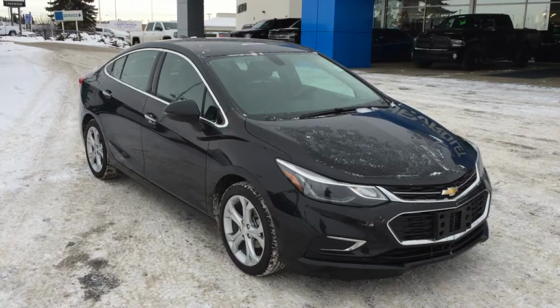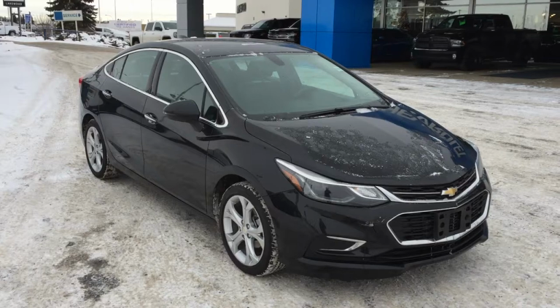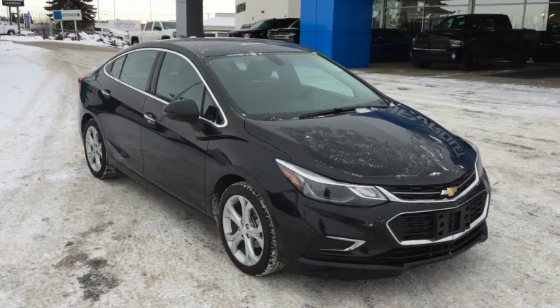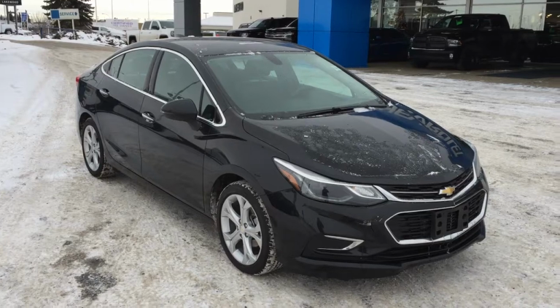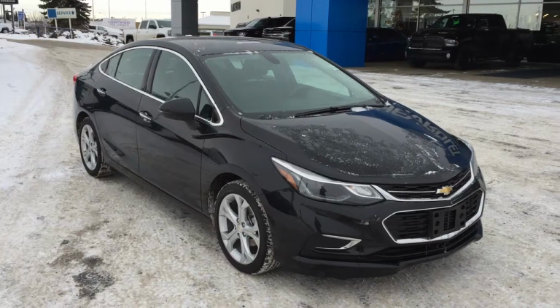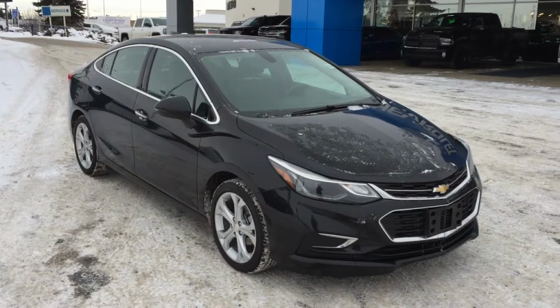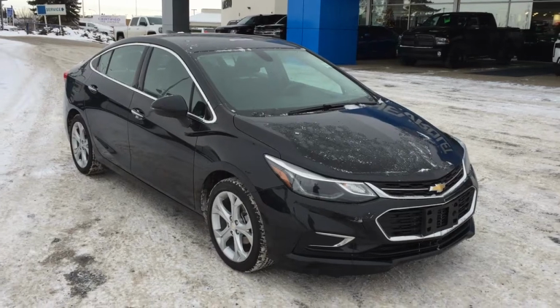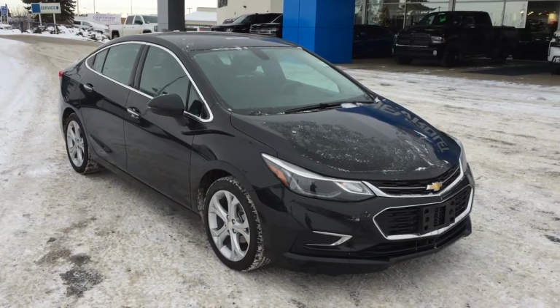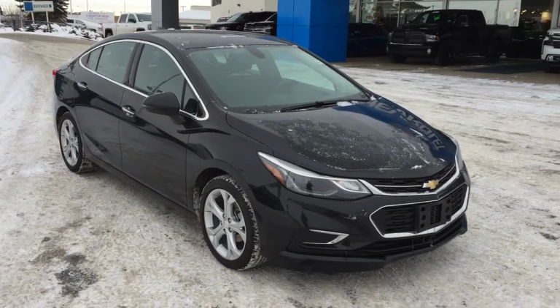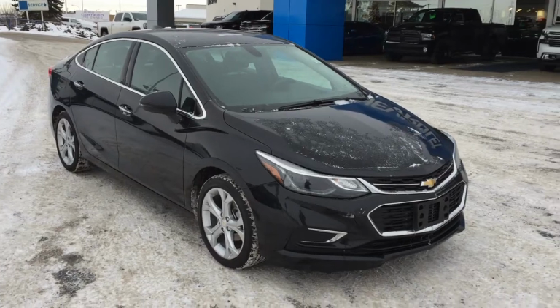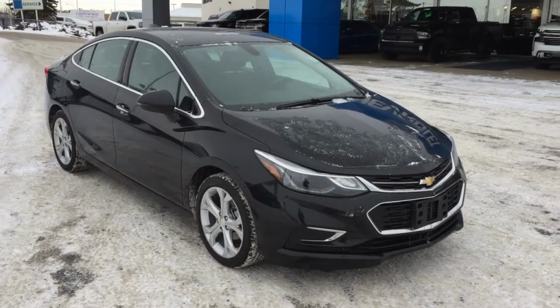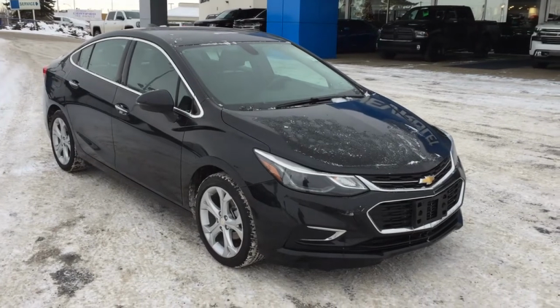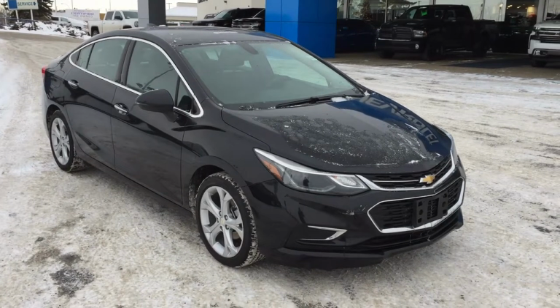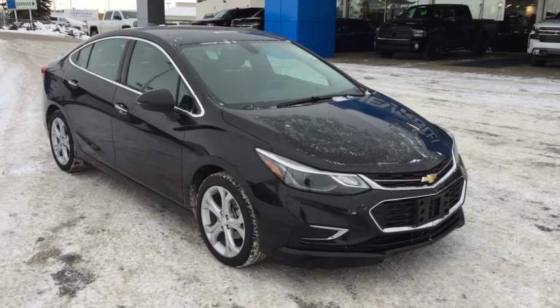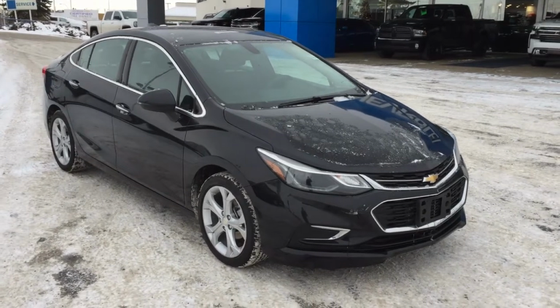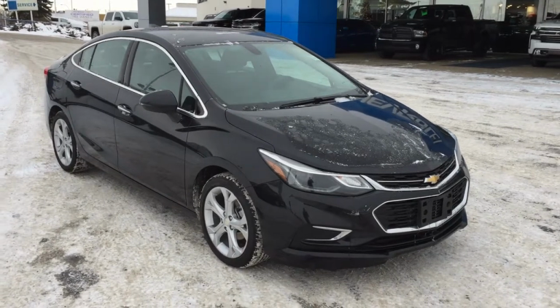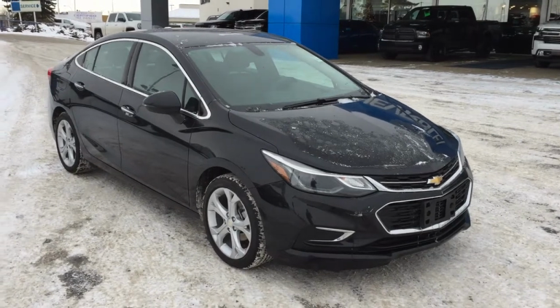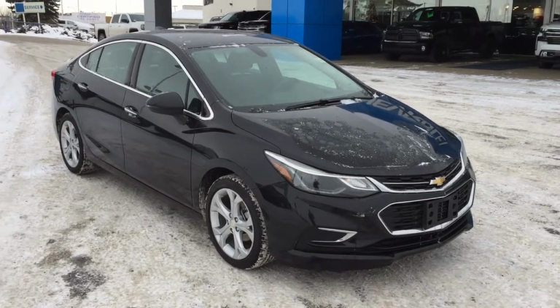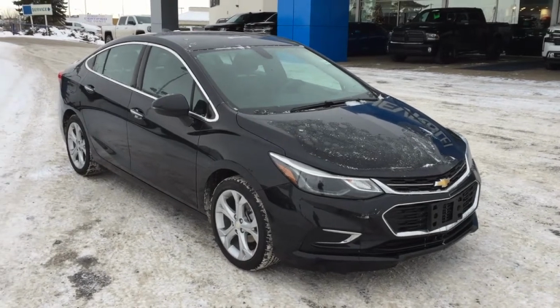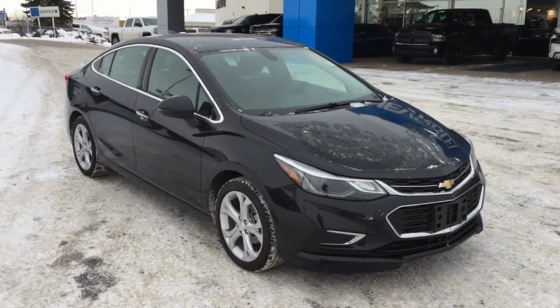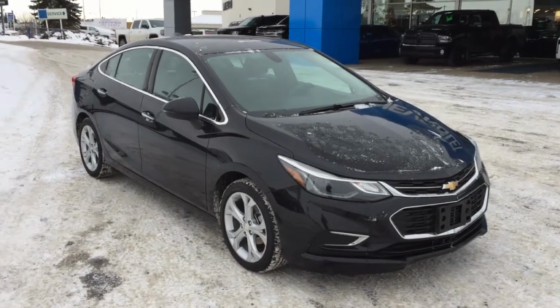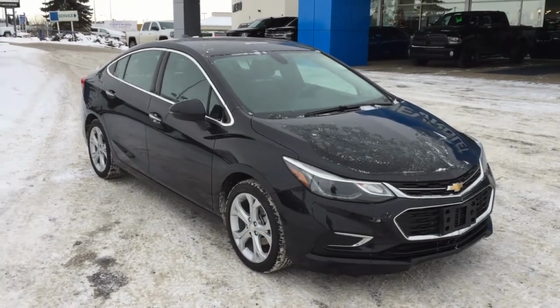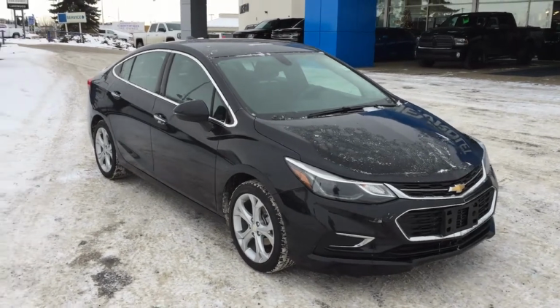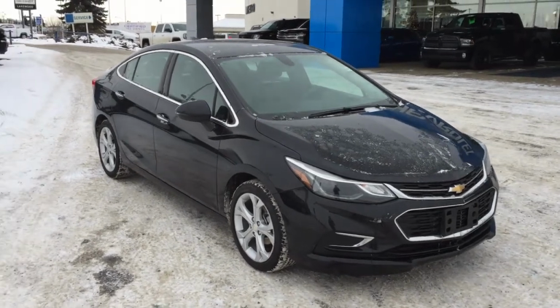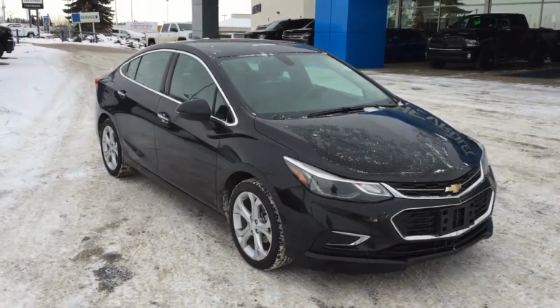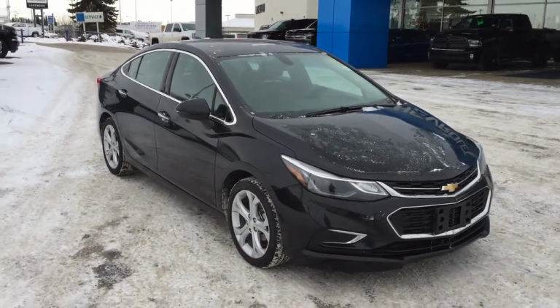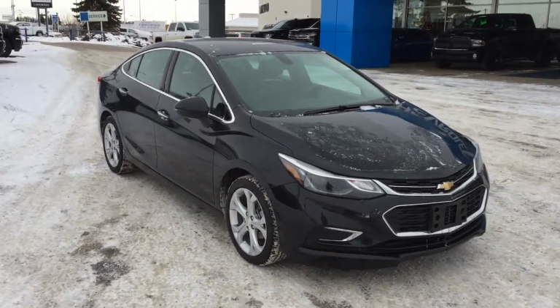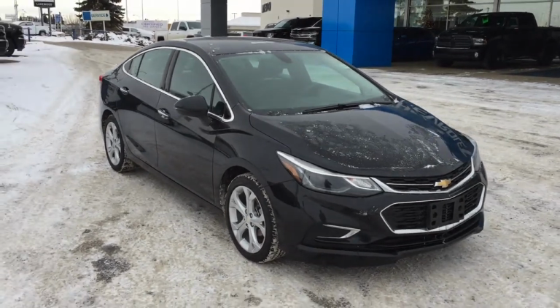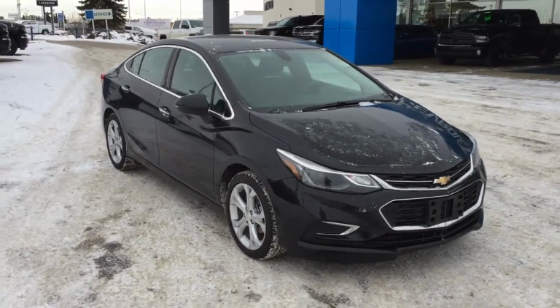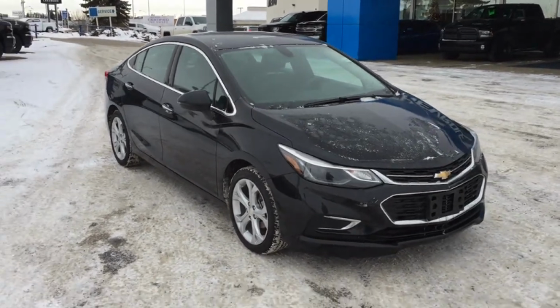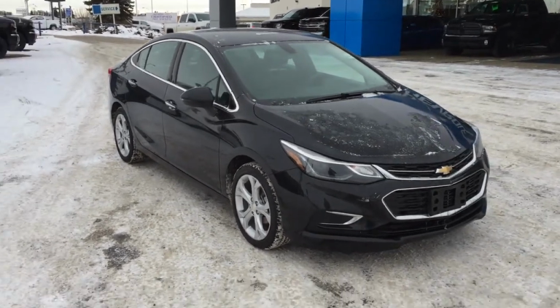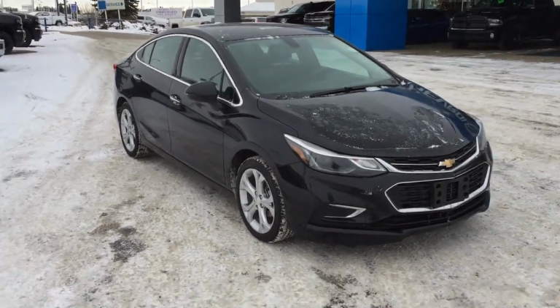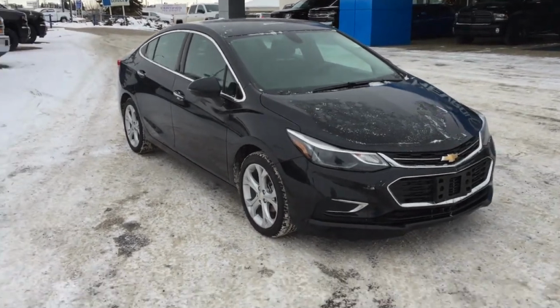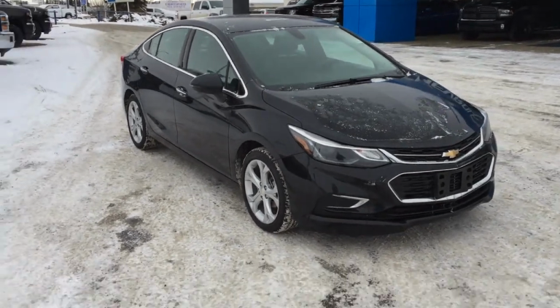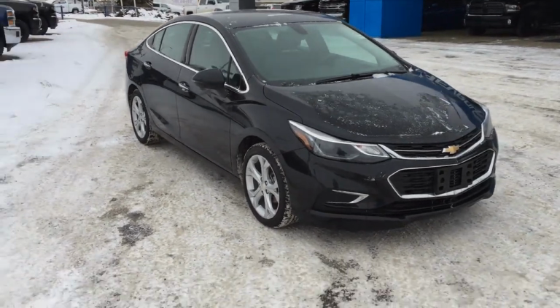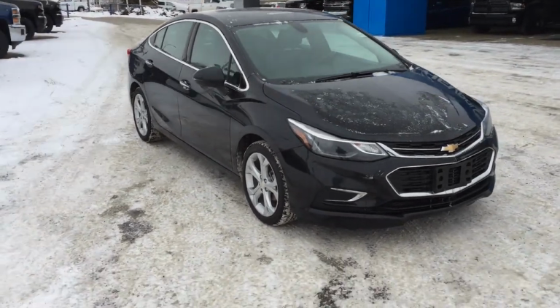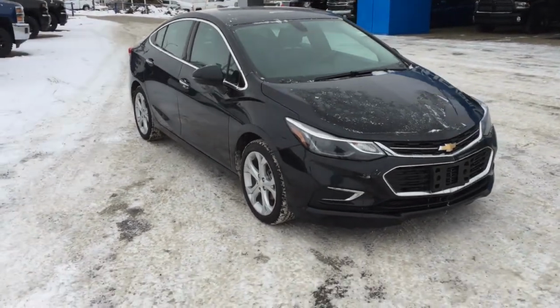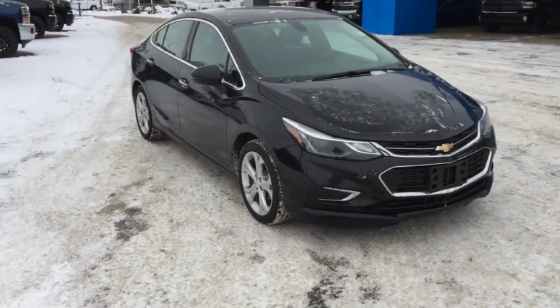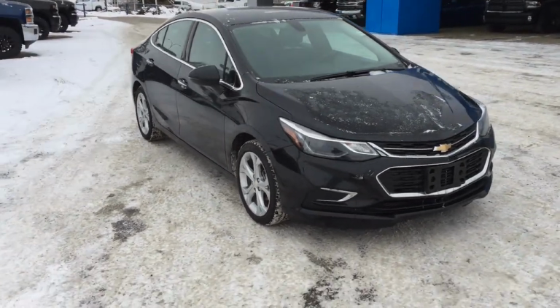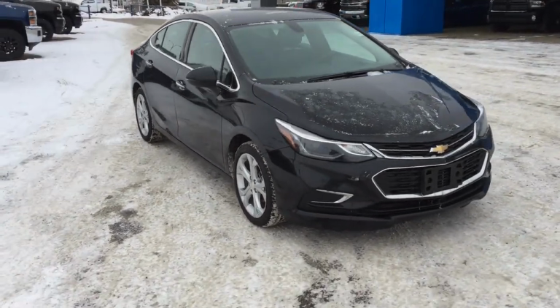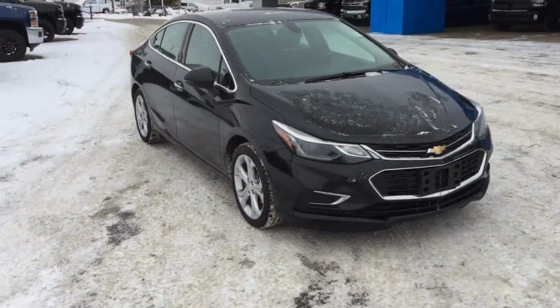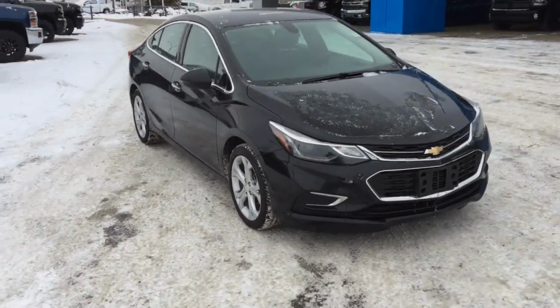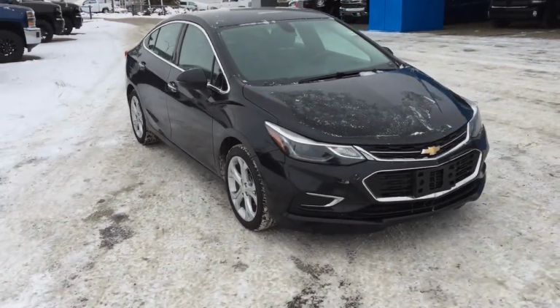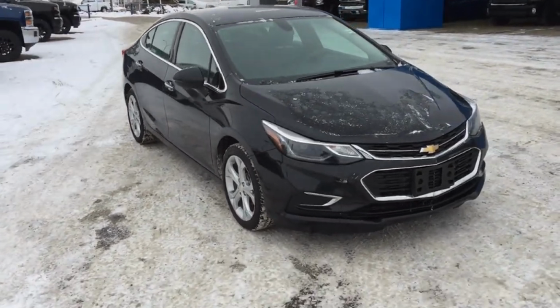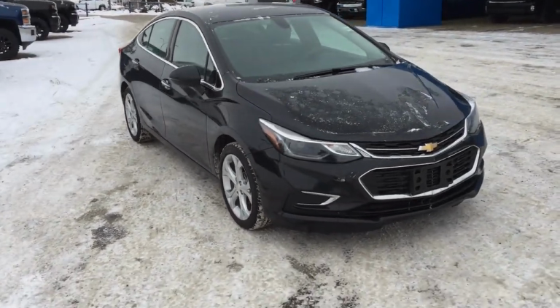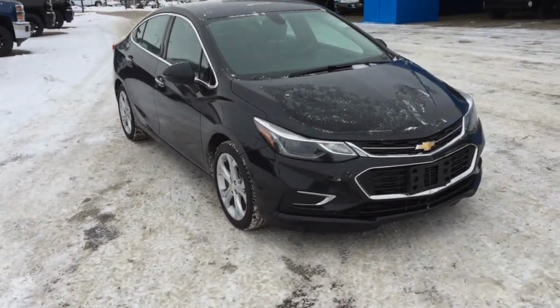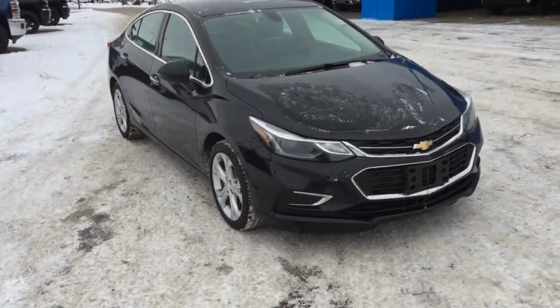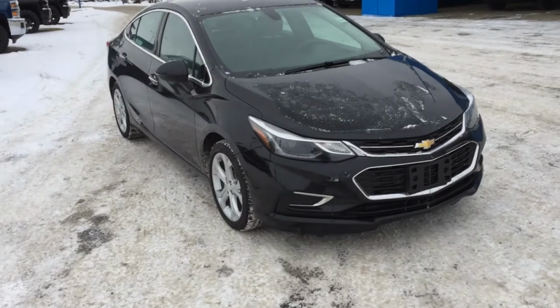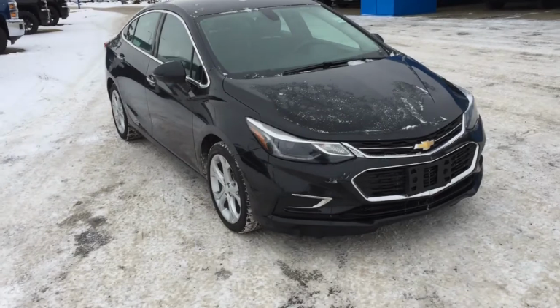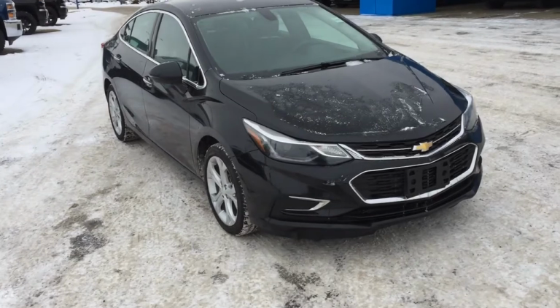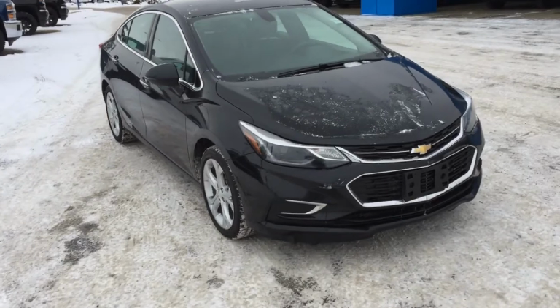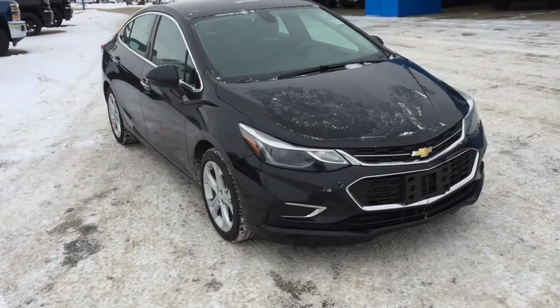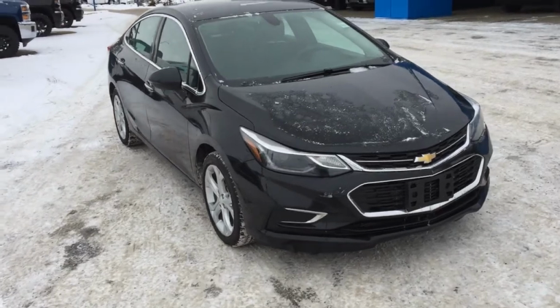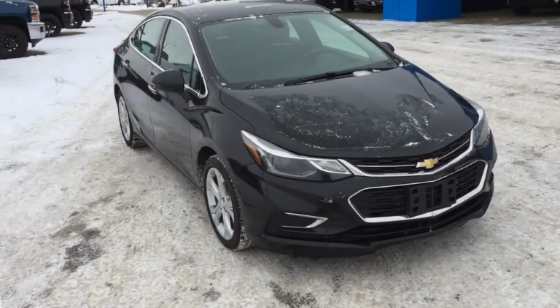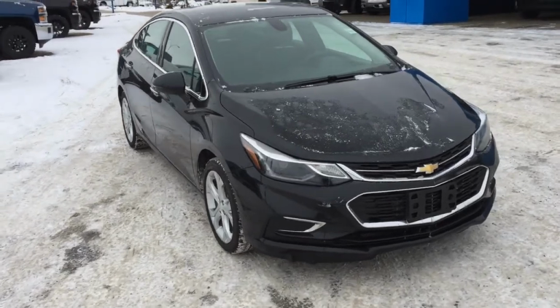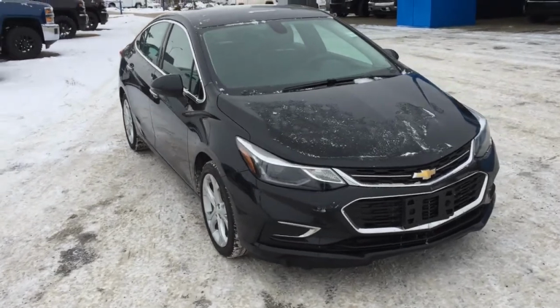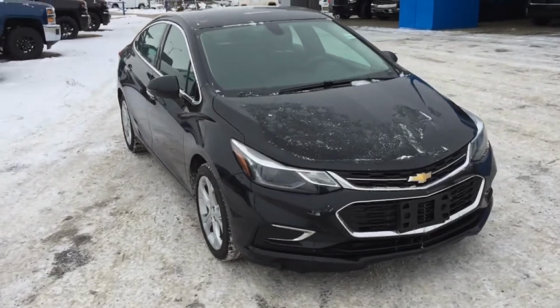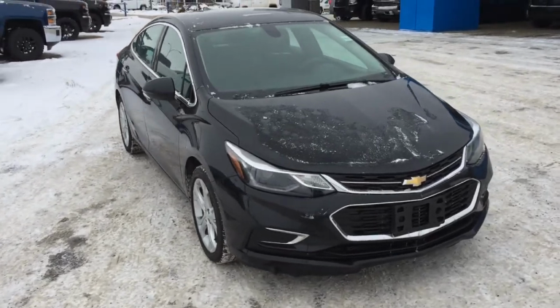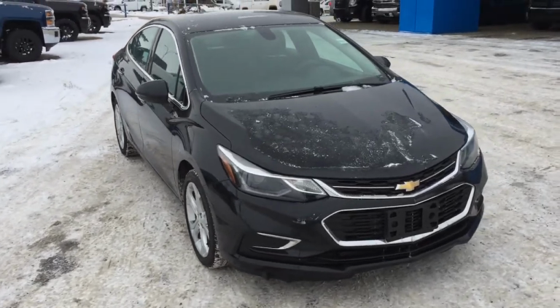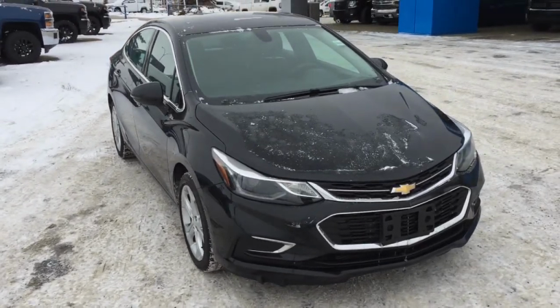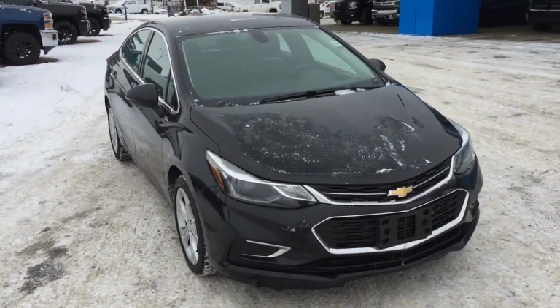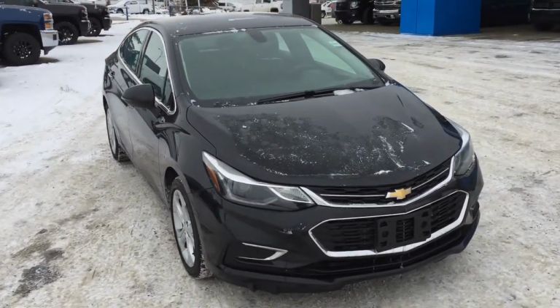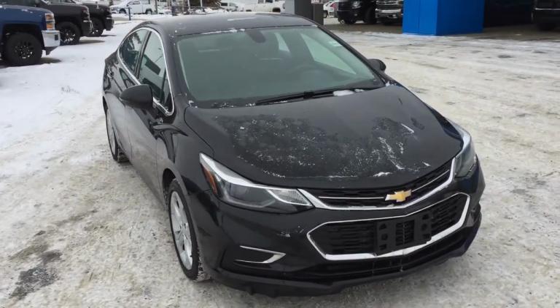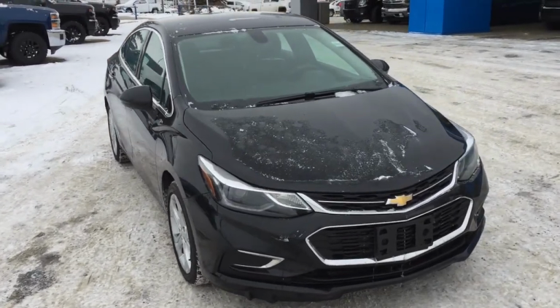Hello and welcome to Lakewood Chevrolet. My name is Brett, and this is a certified pre-owned 2017 Chevrolet Cruze Premier Sedan.